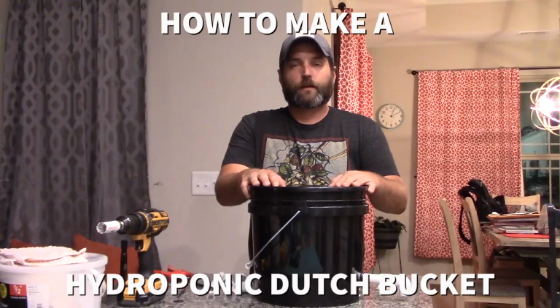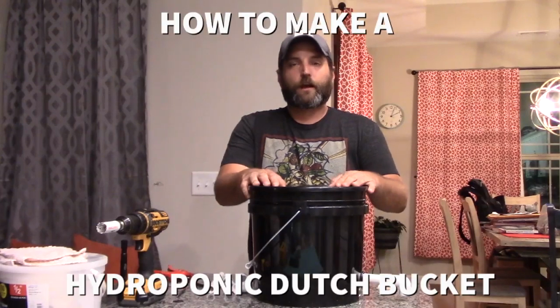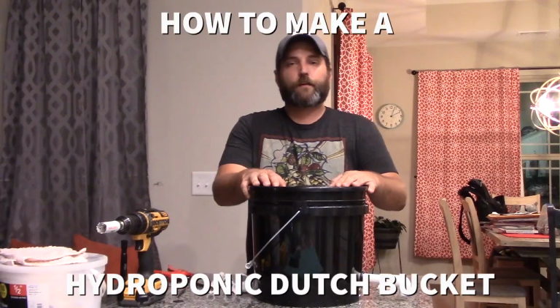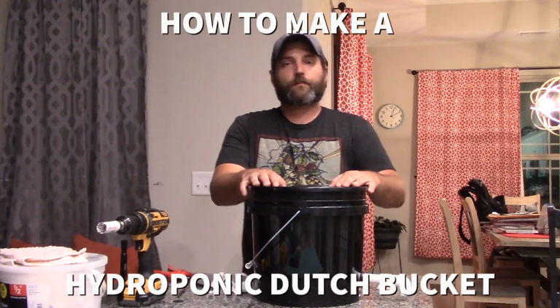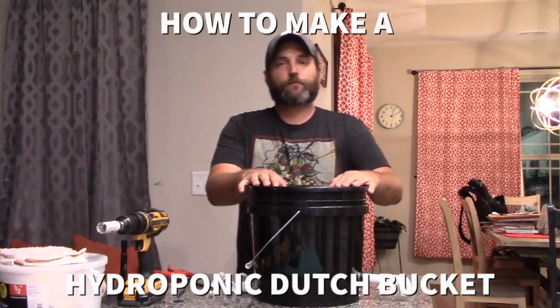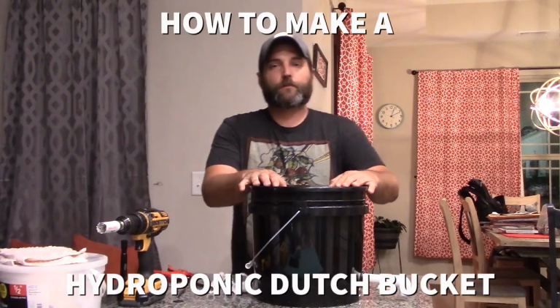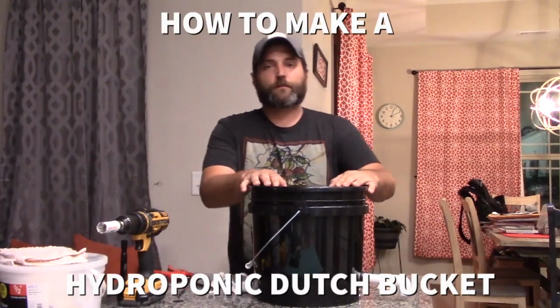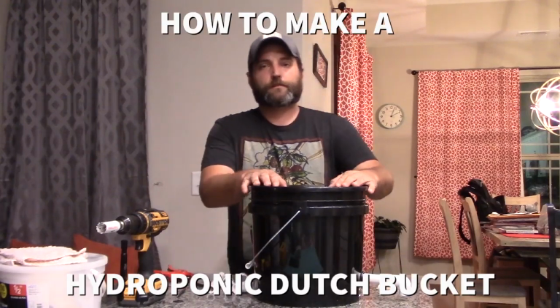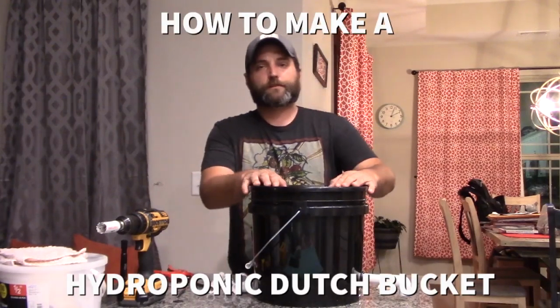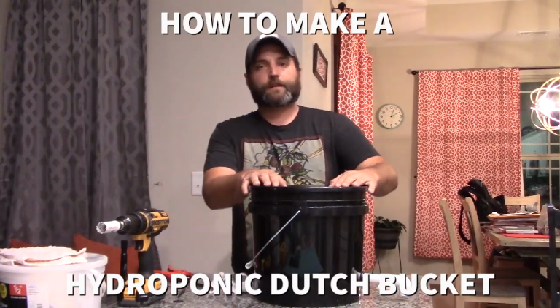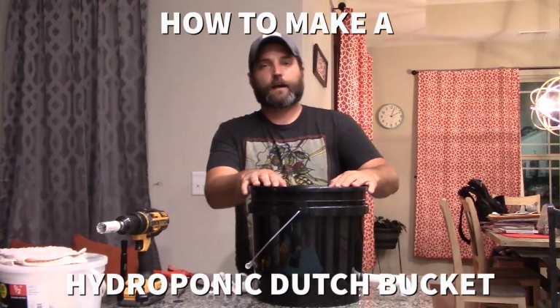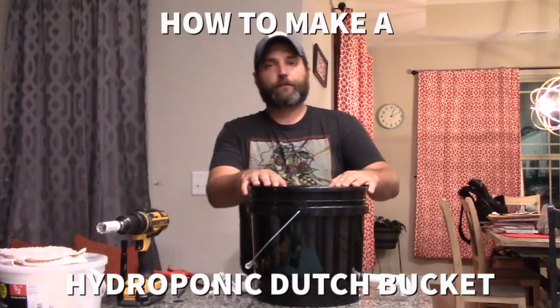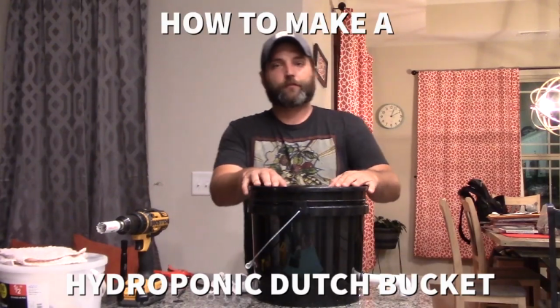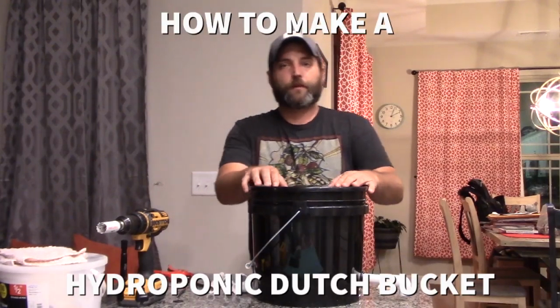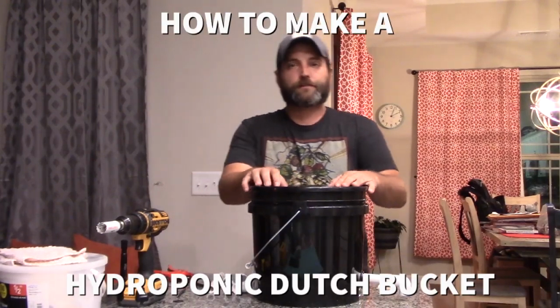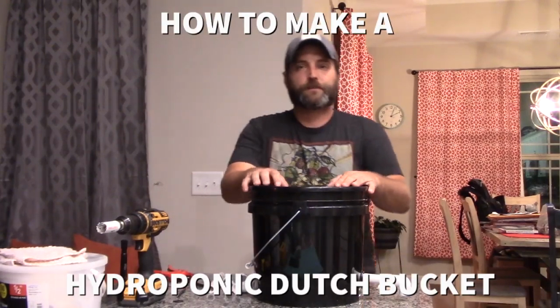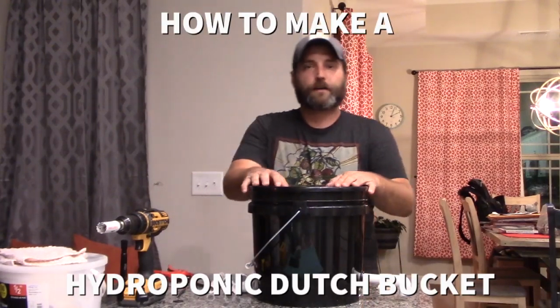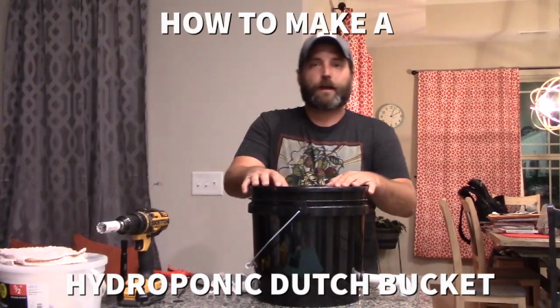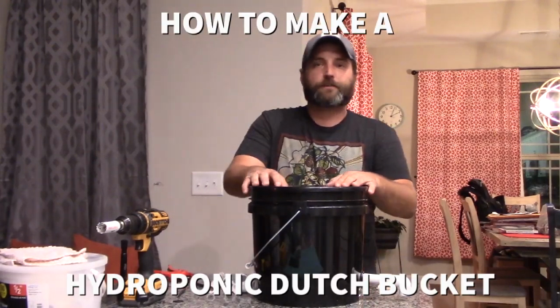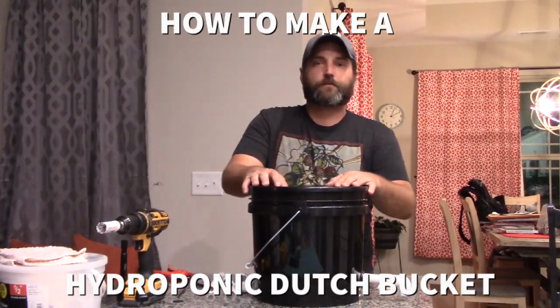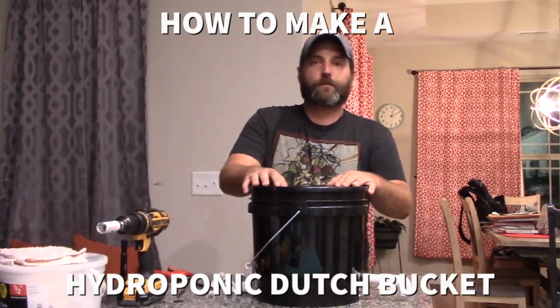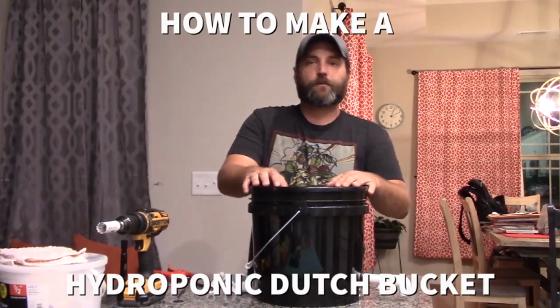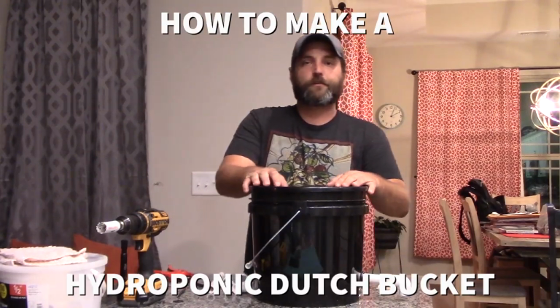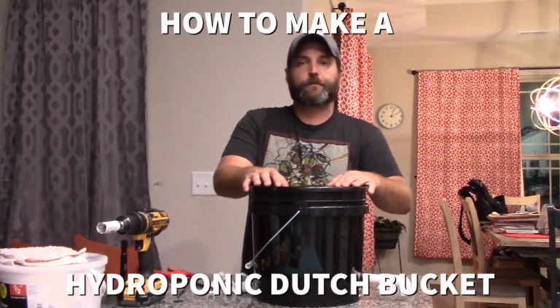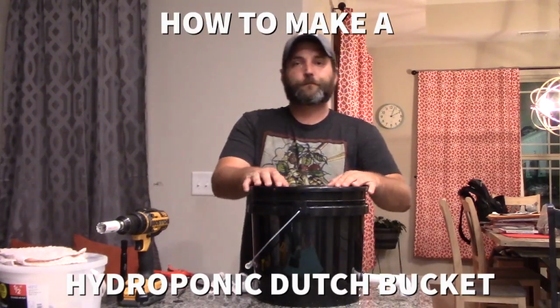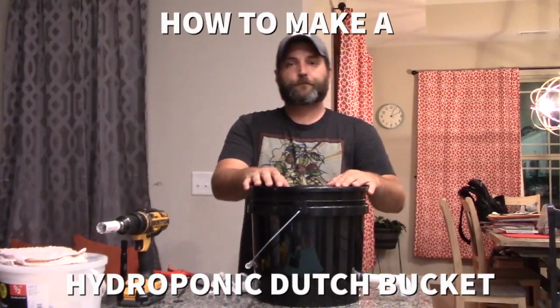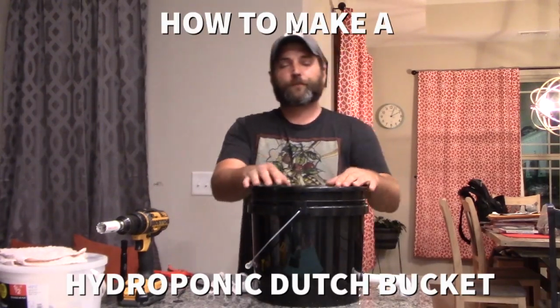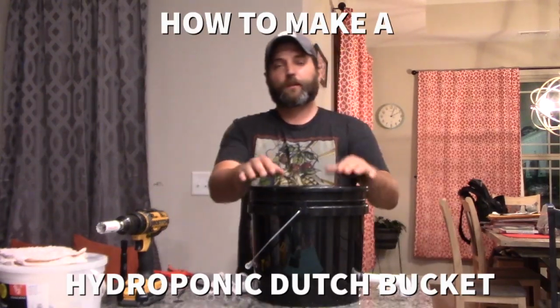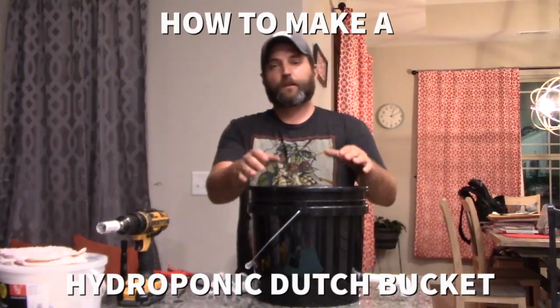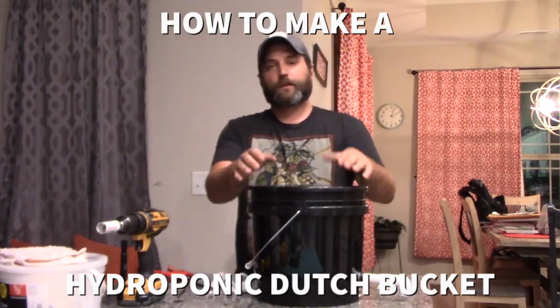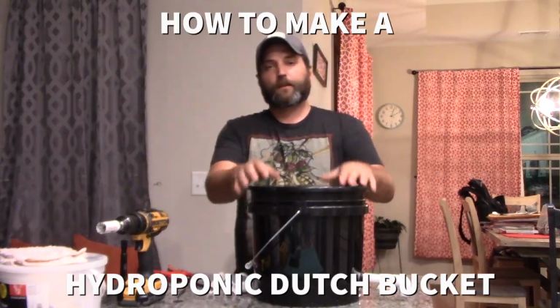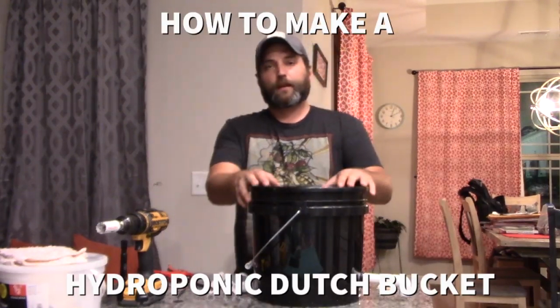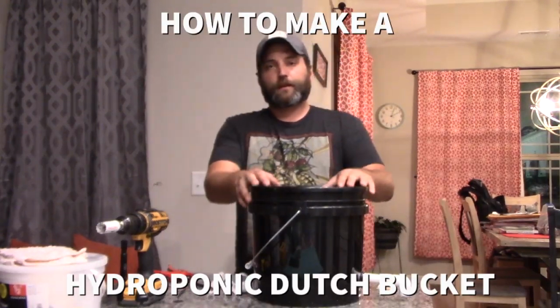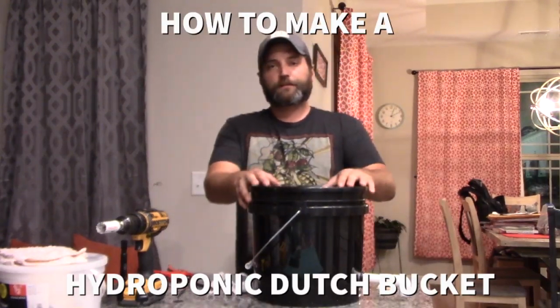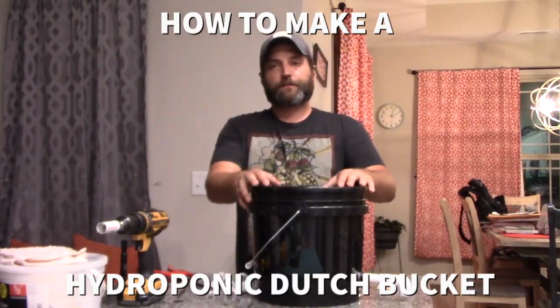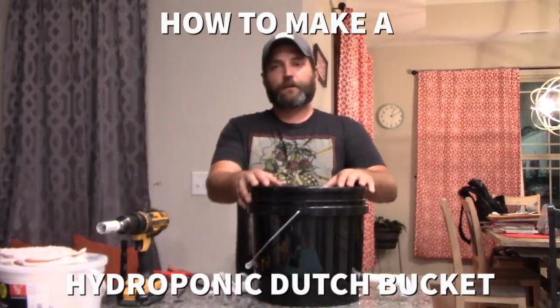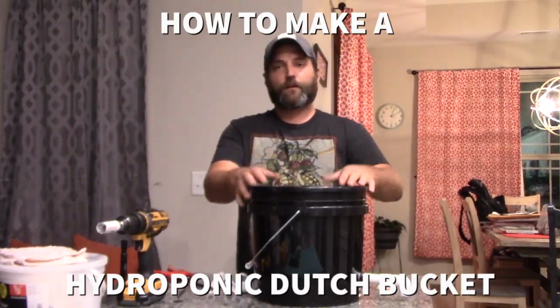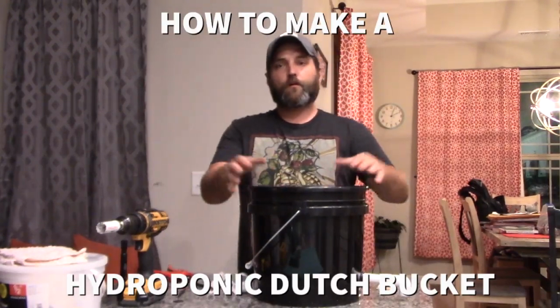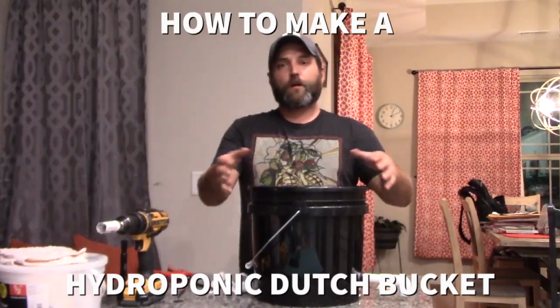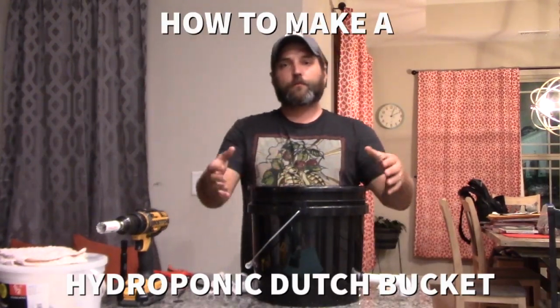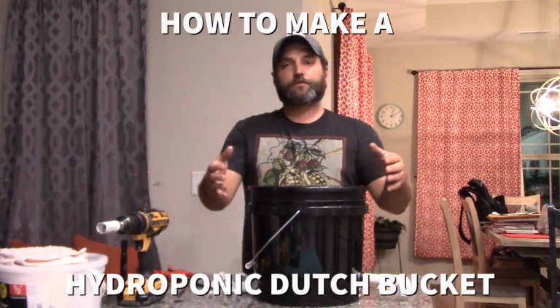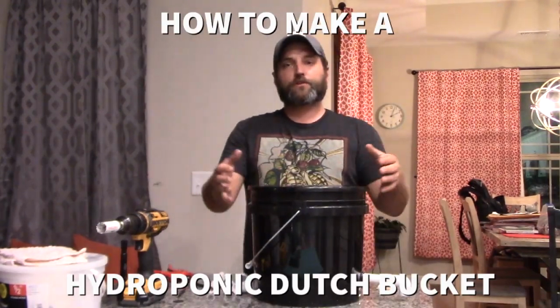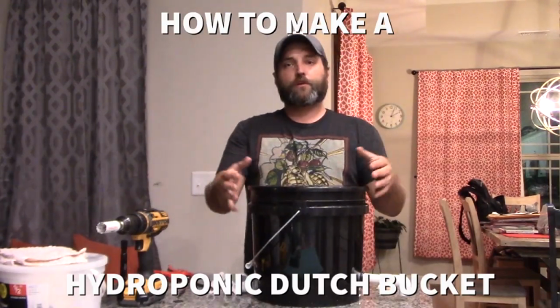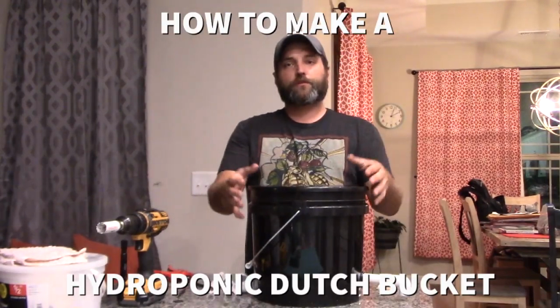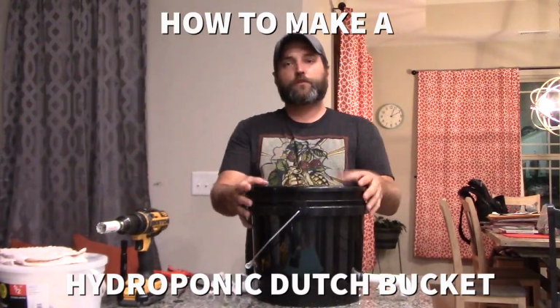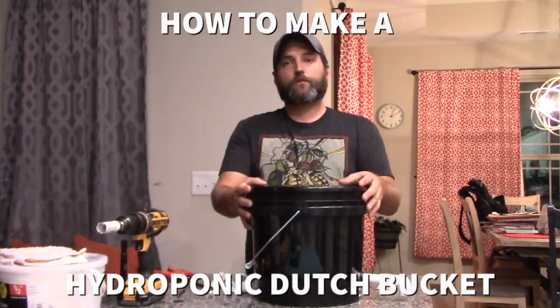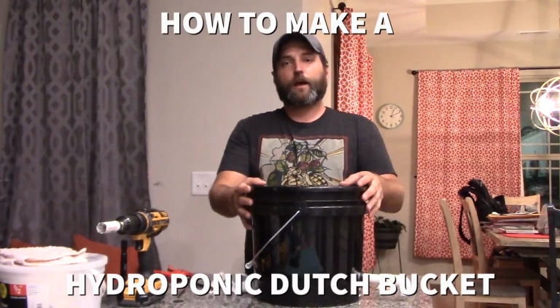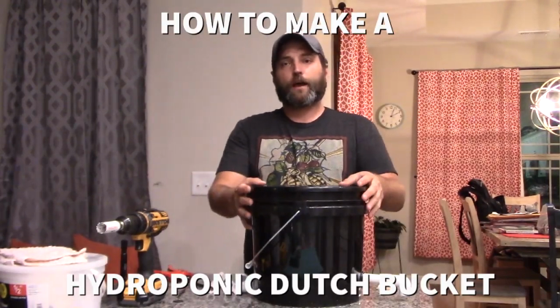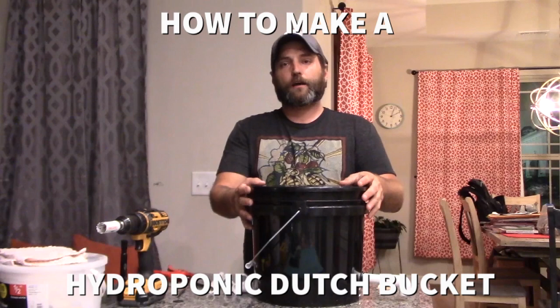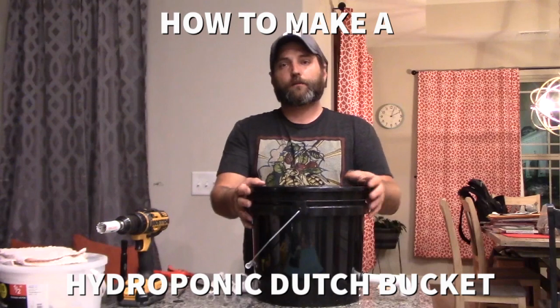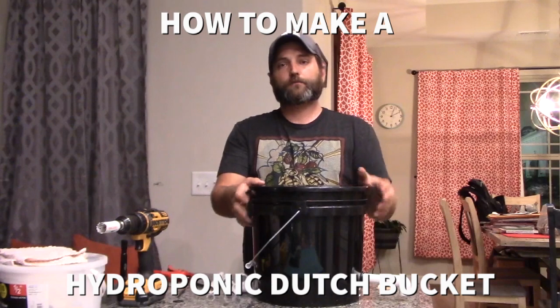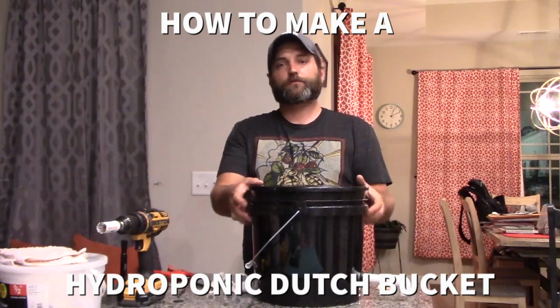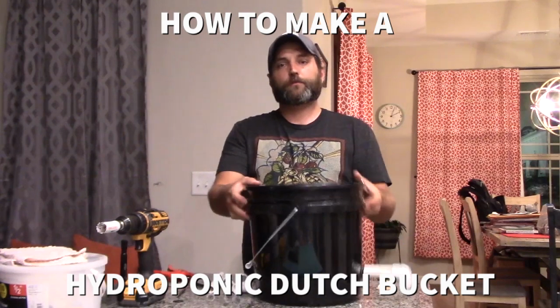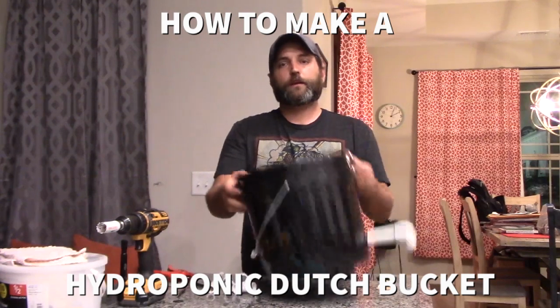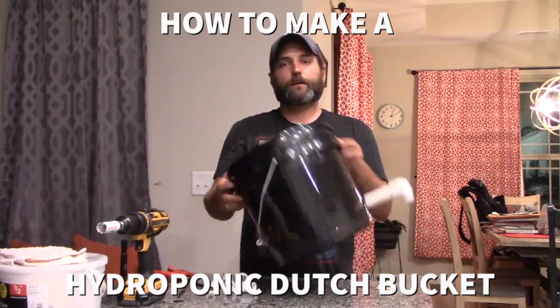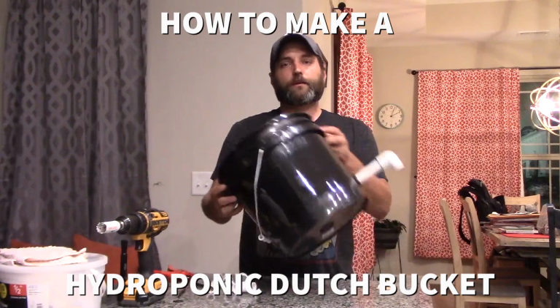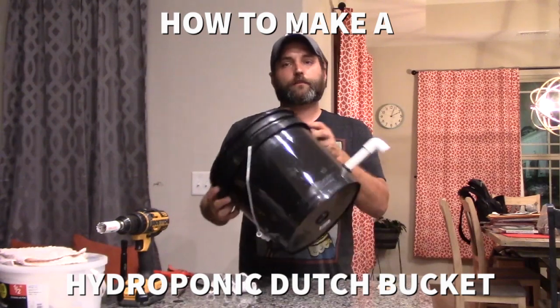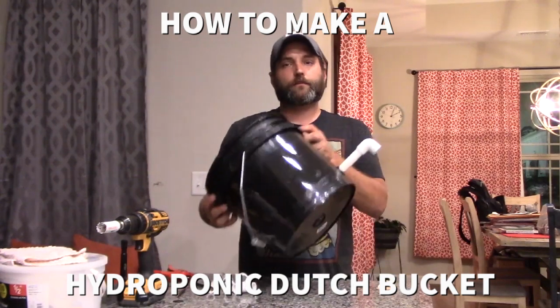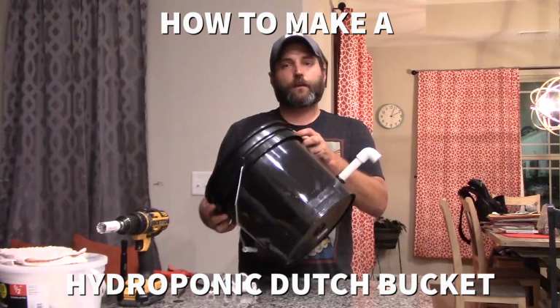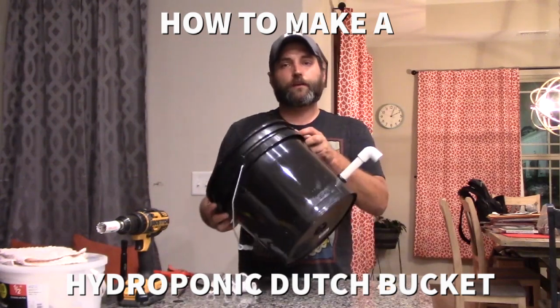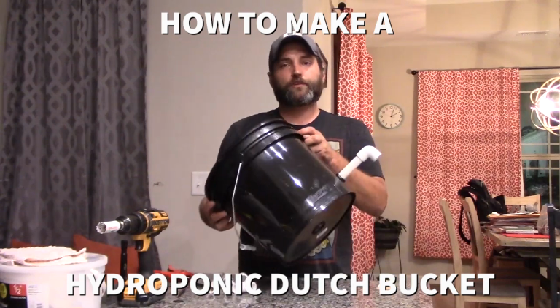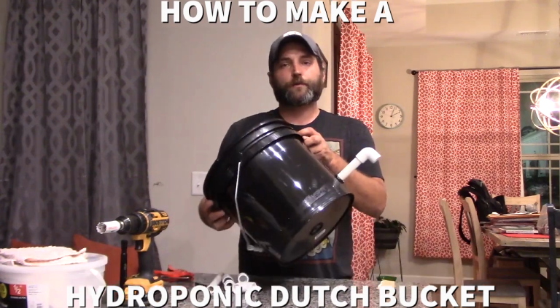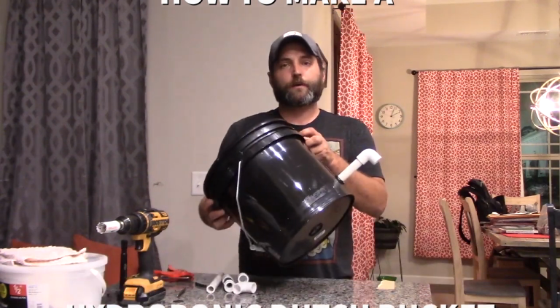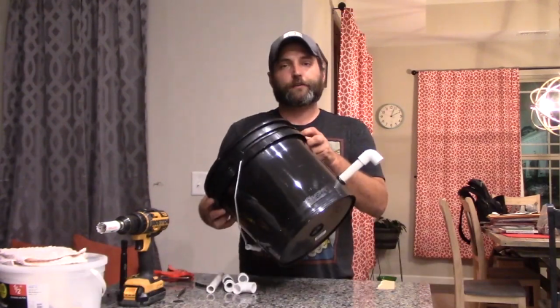Hi everyone, this is Kyle from SC Hydro Garner. In this video I'm going to show you how to make a Dutch Bucket.